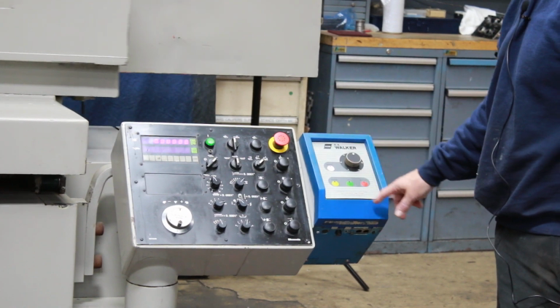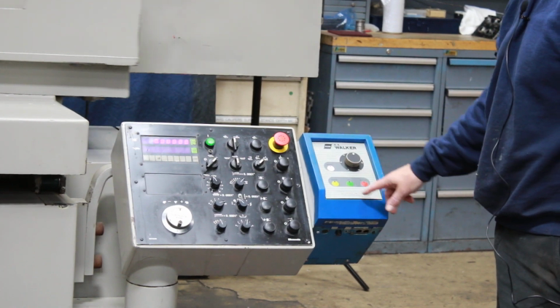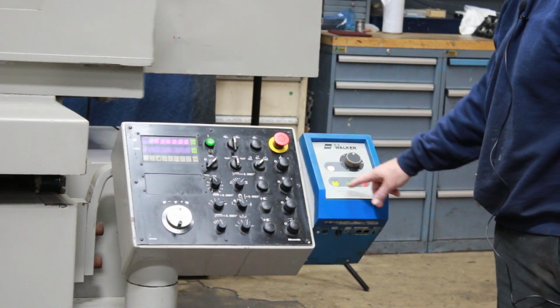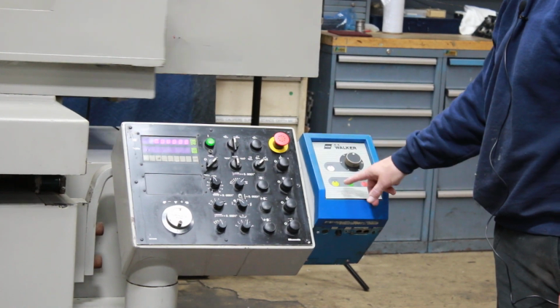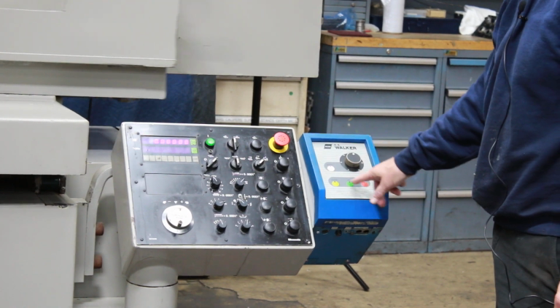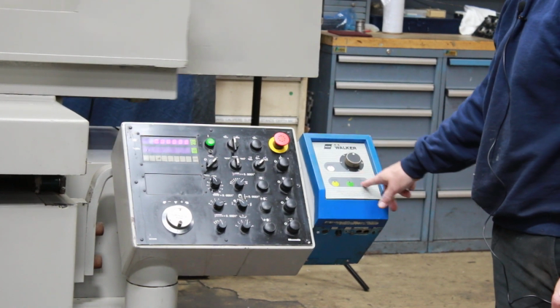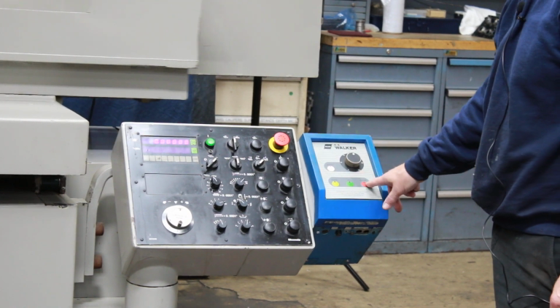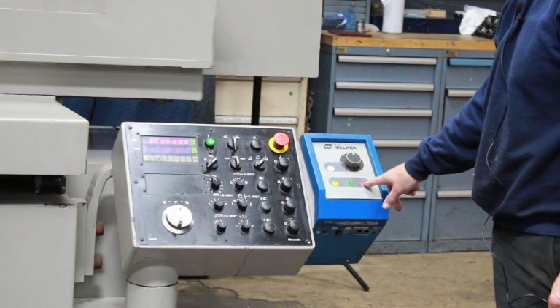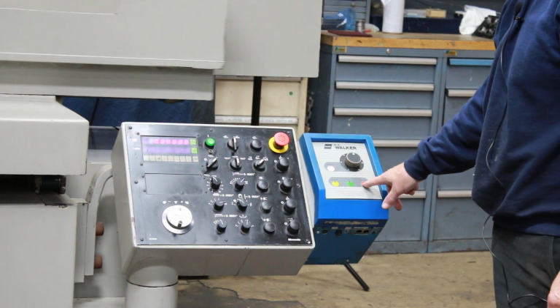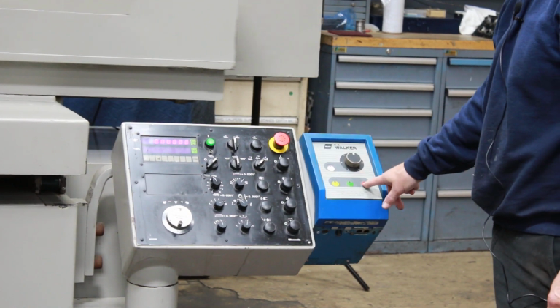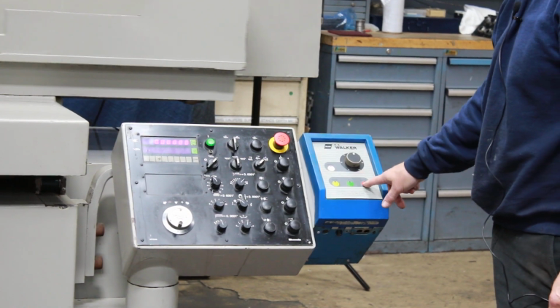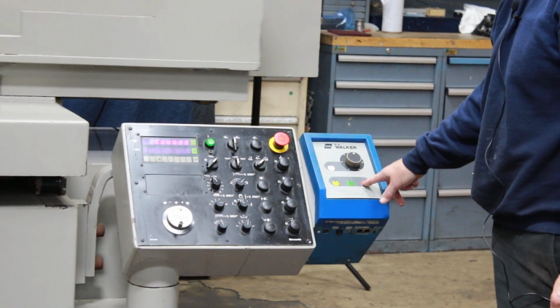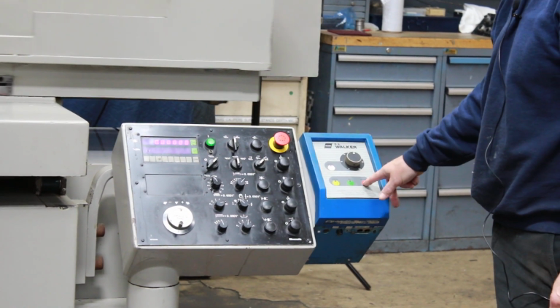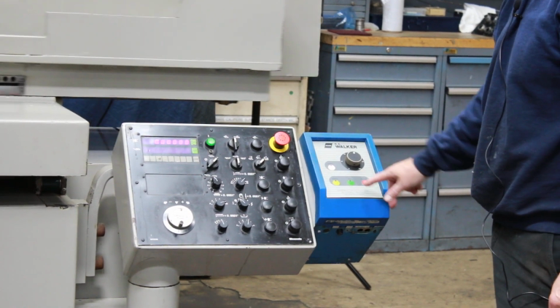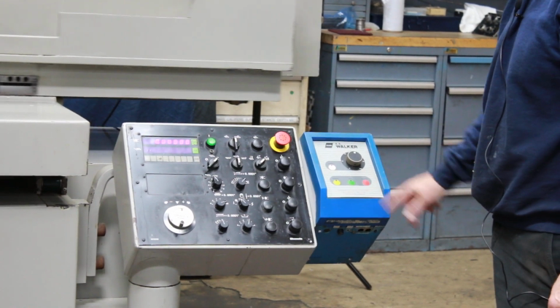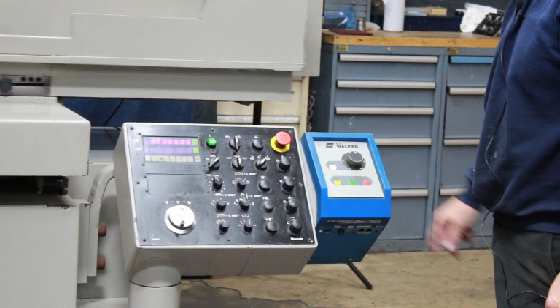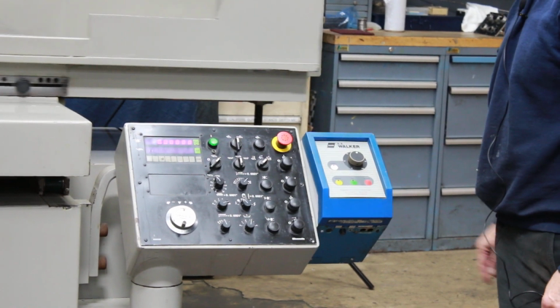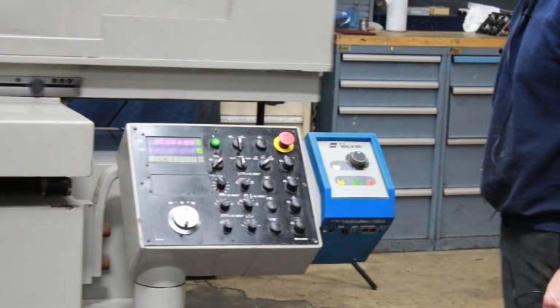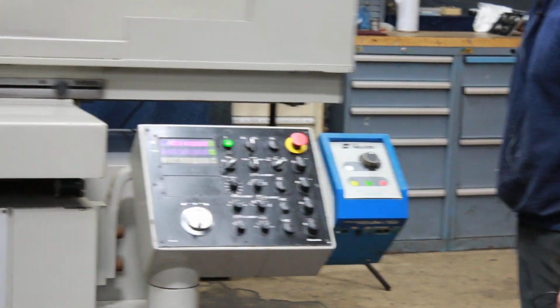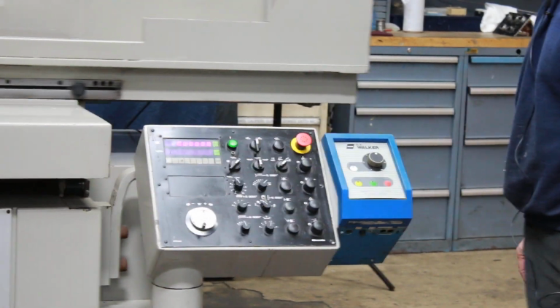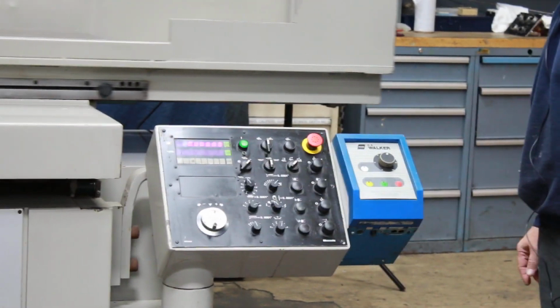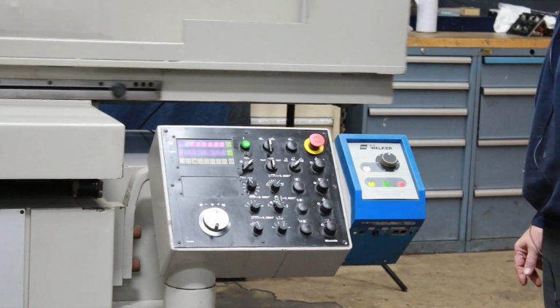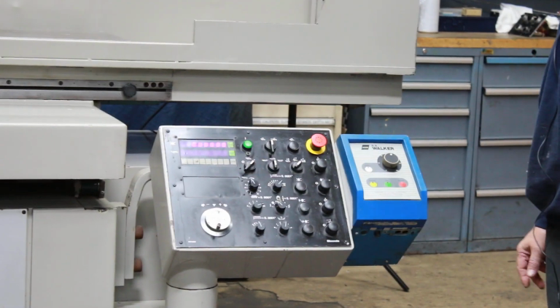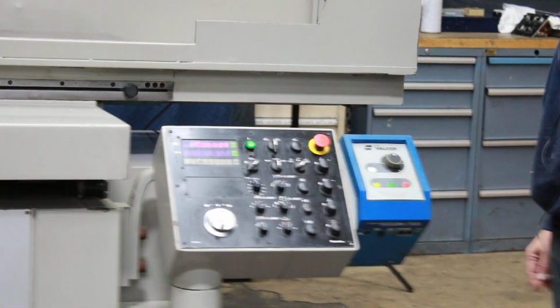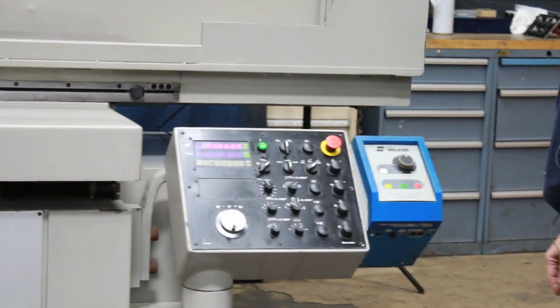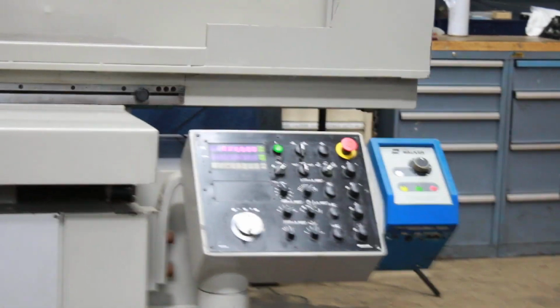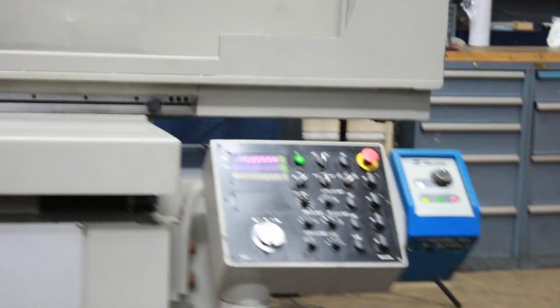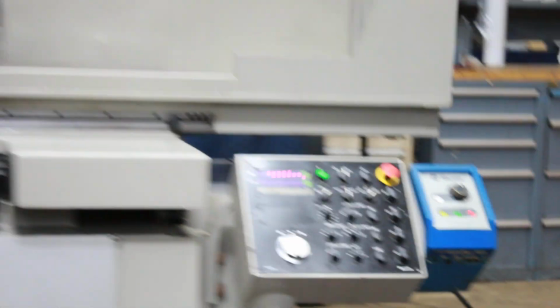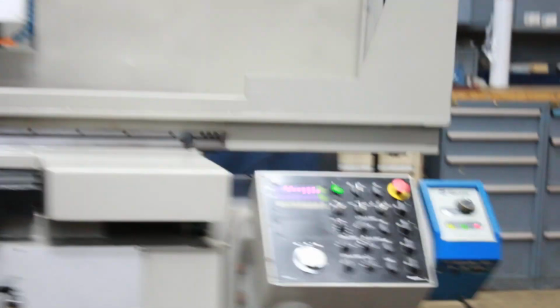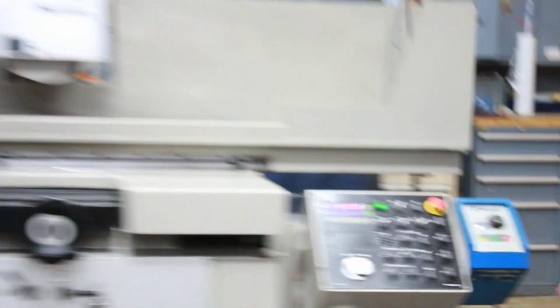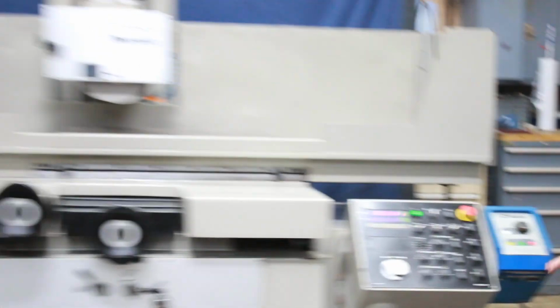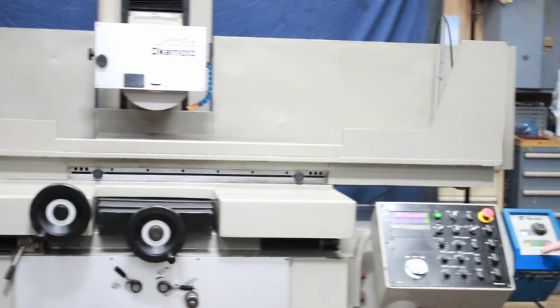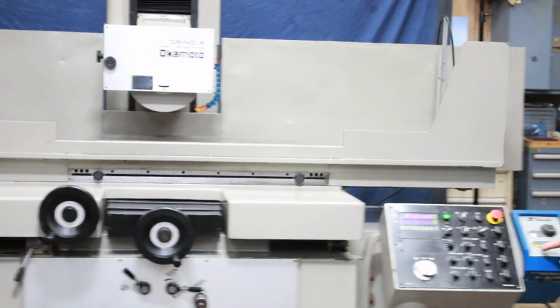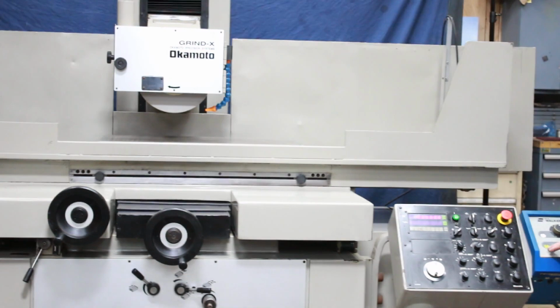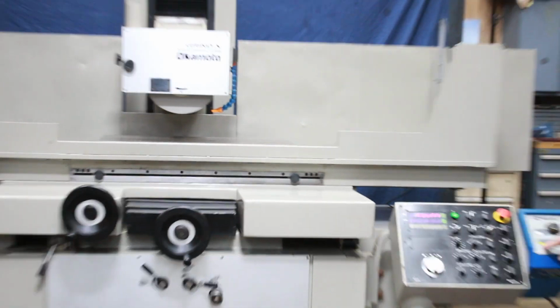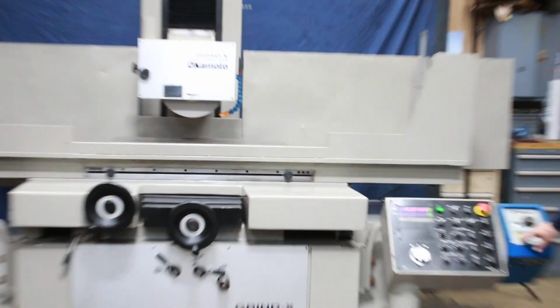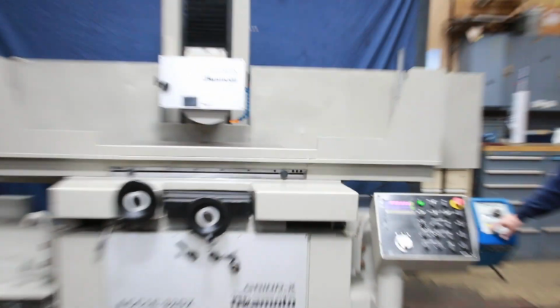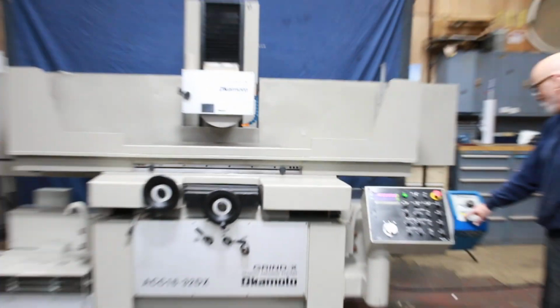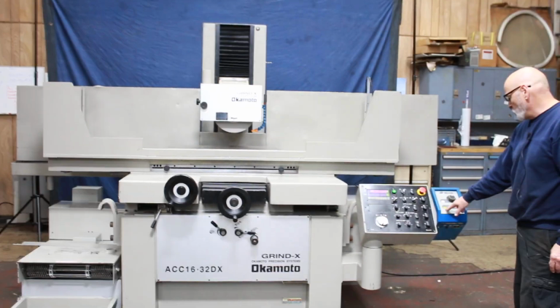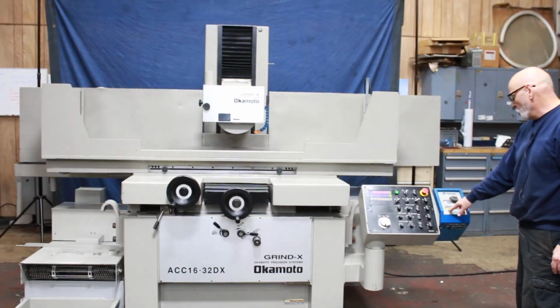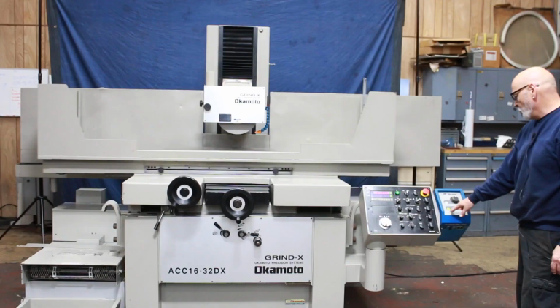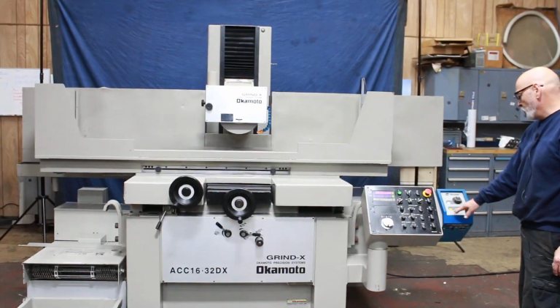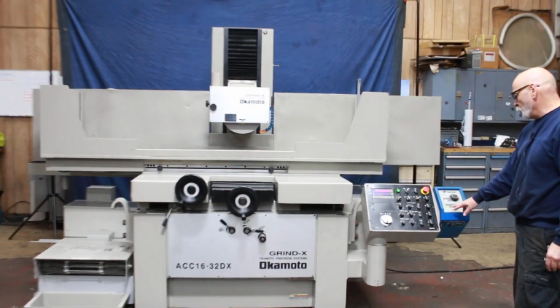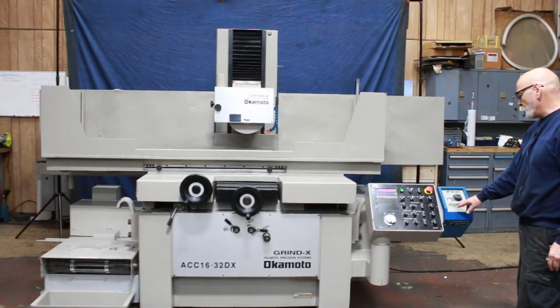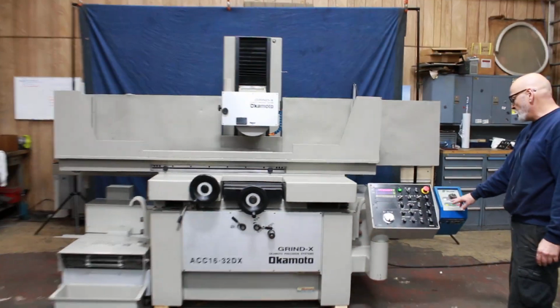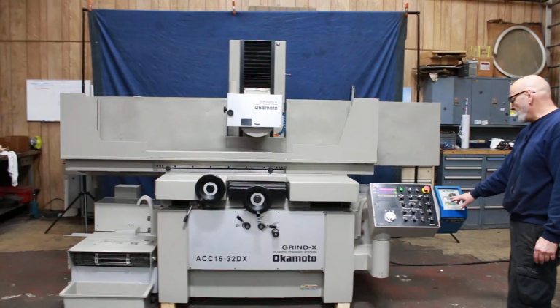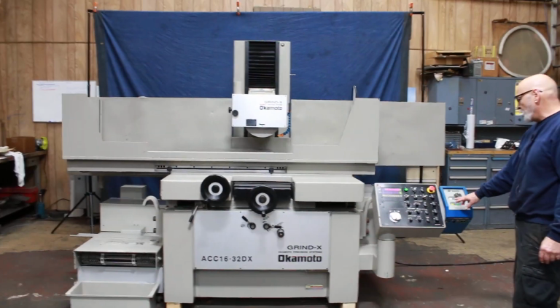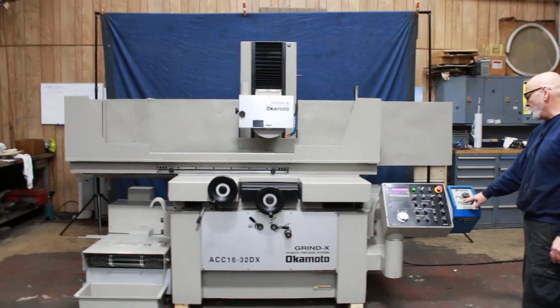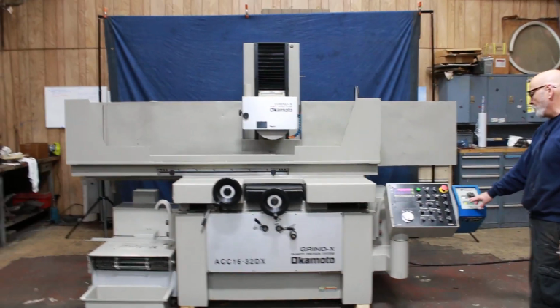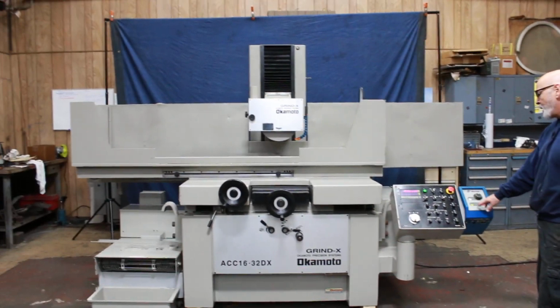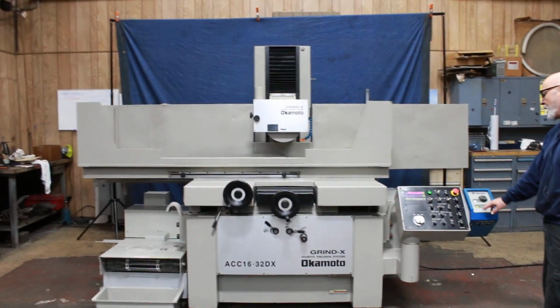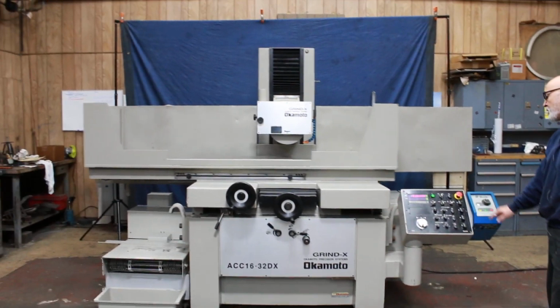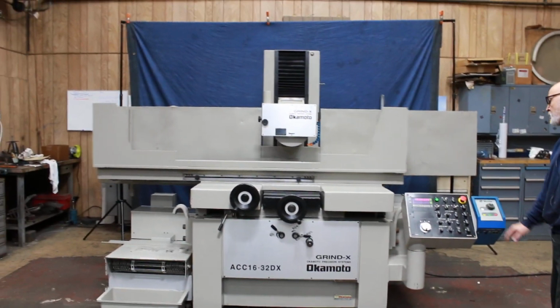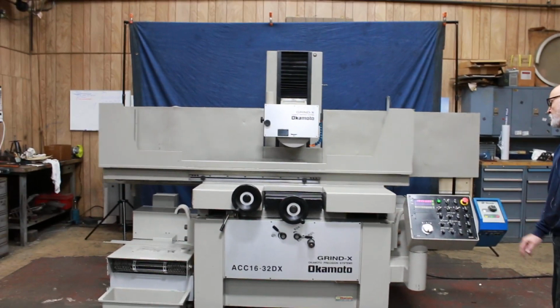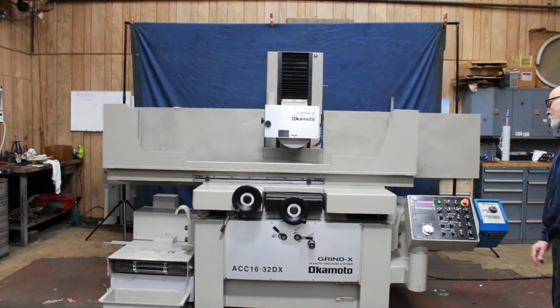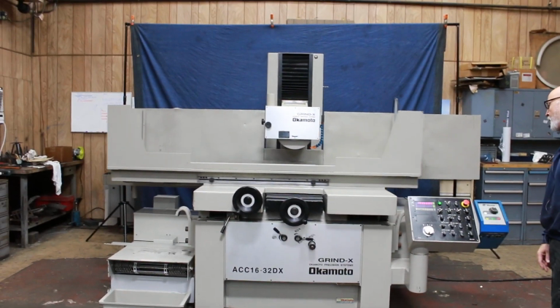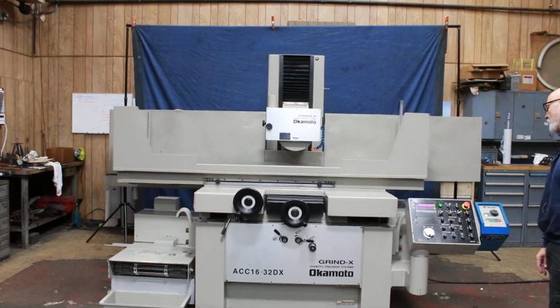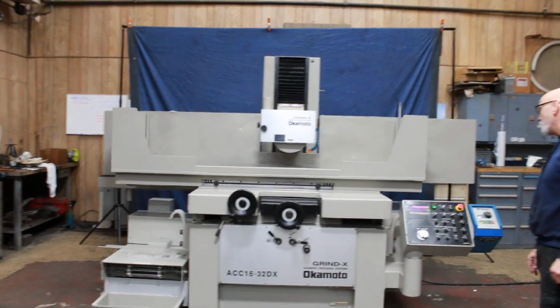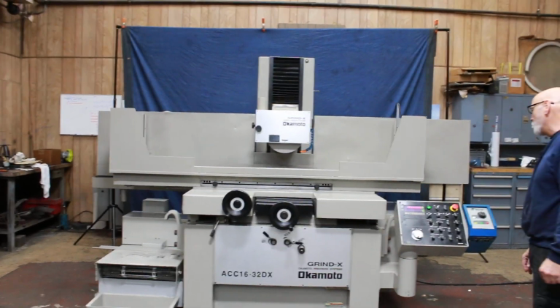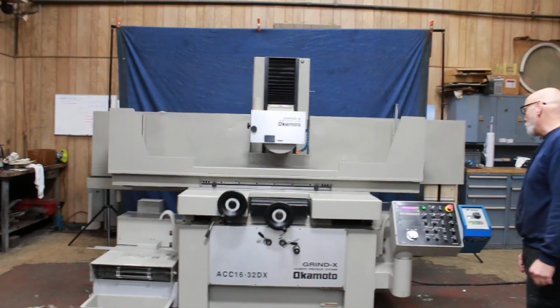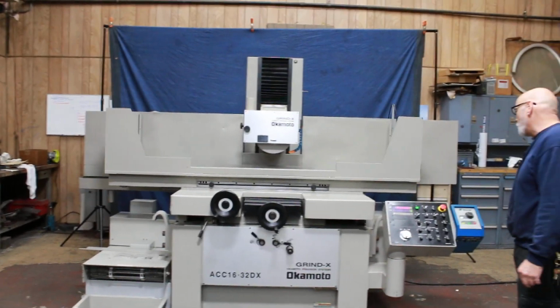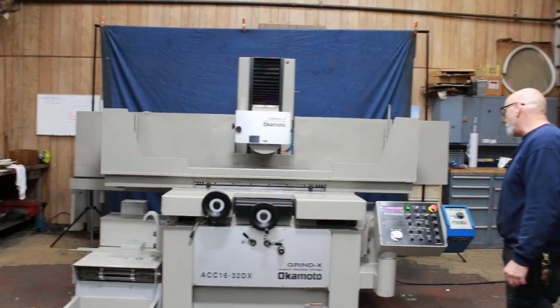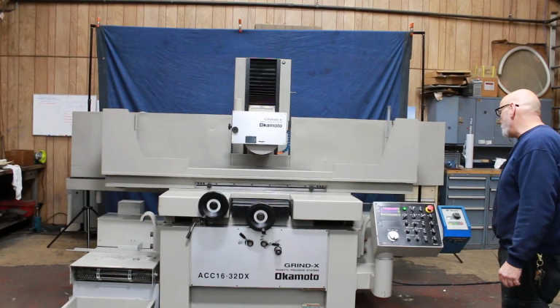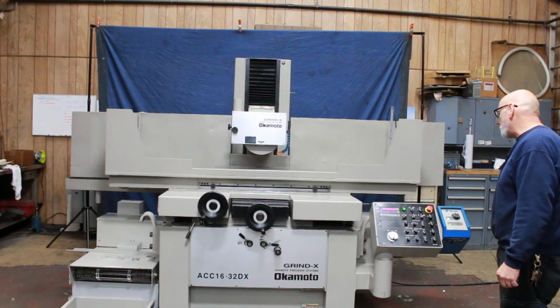You also have a release mode and a residual mode to take any magnetism out of your workpiece.